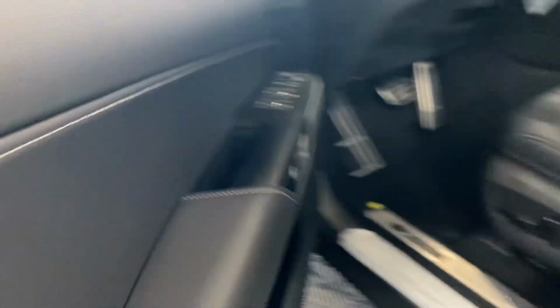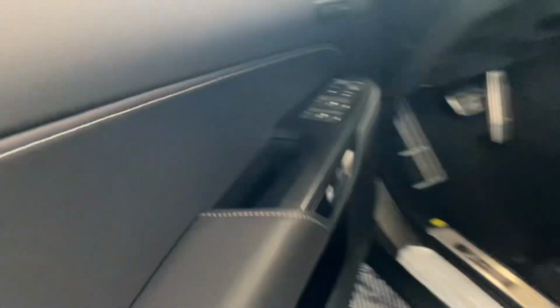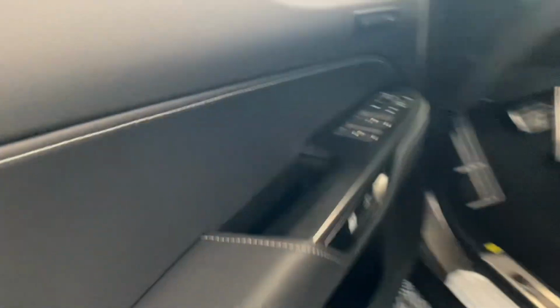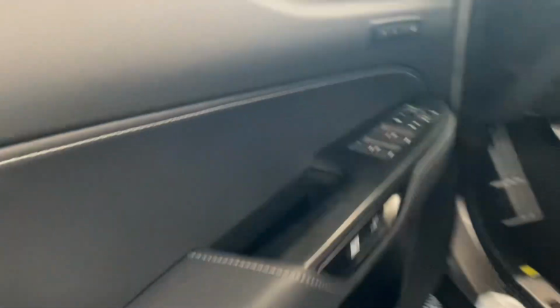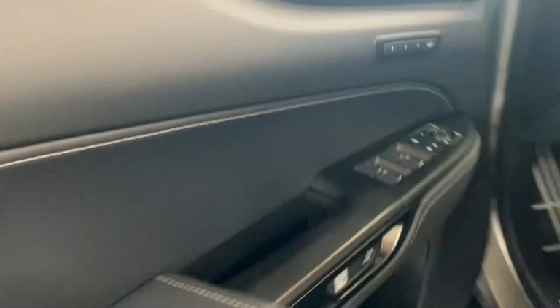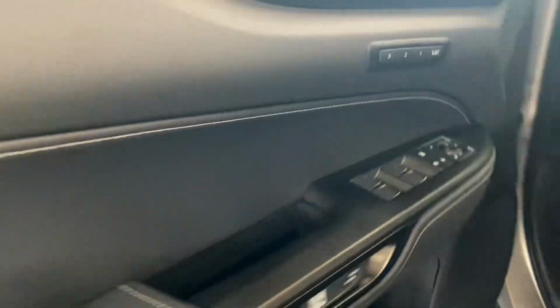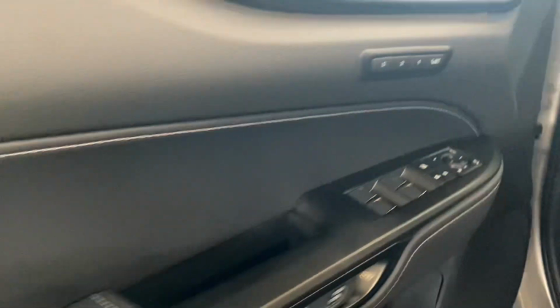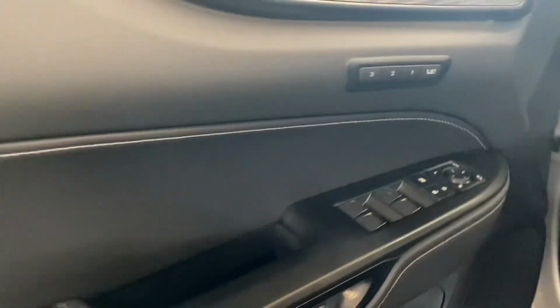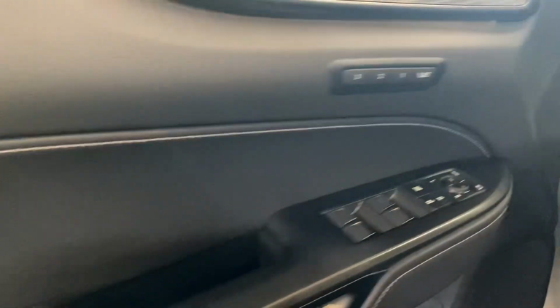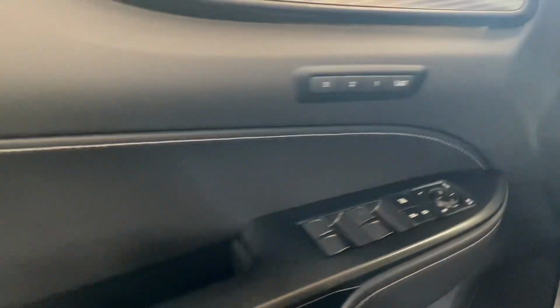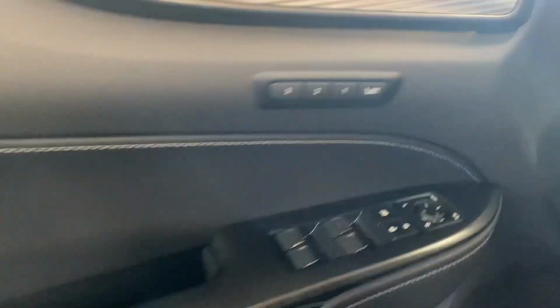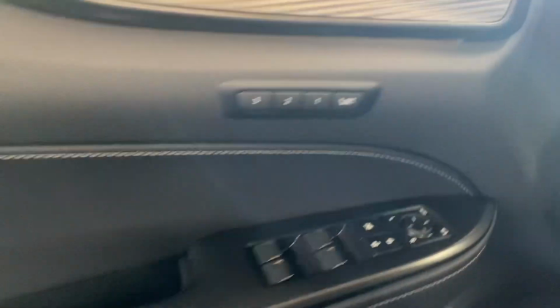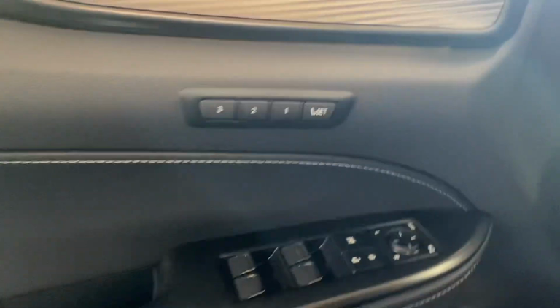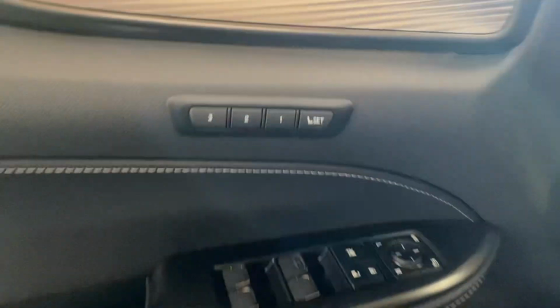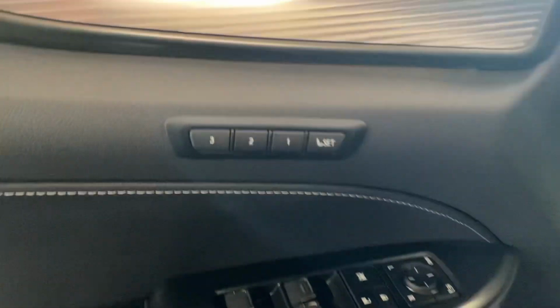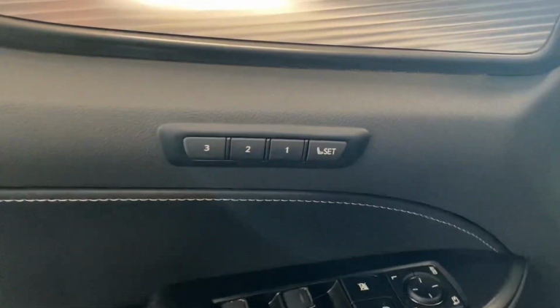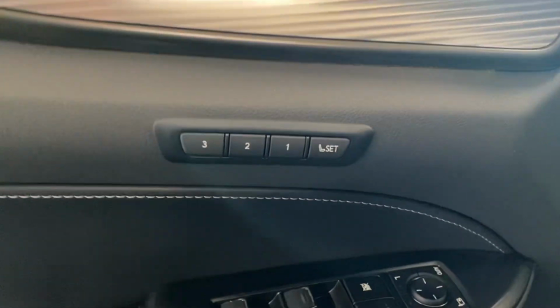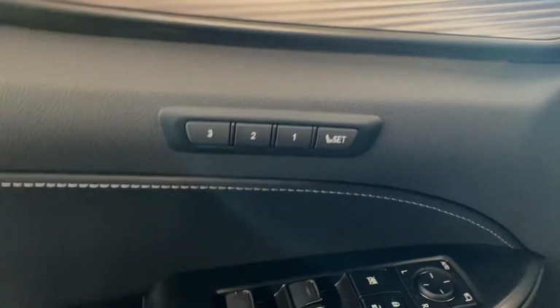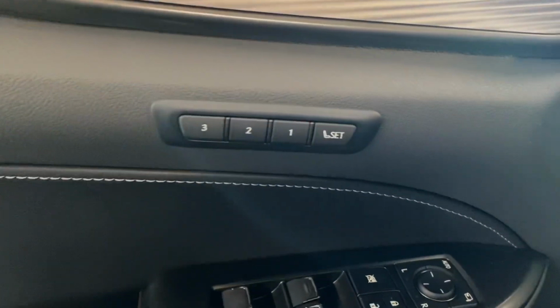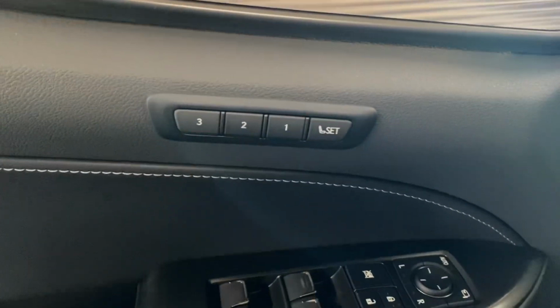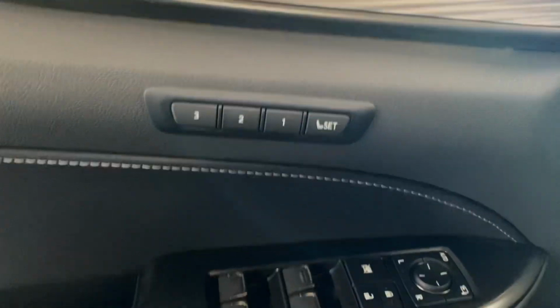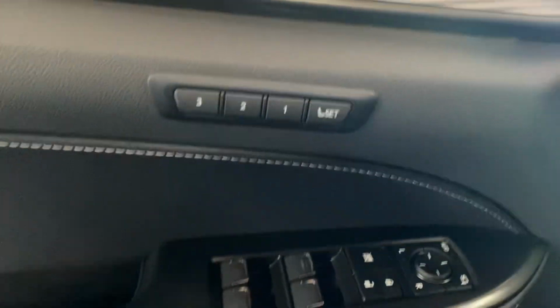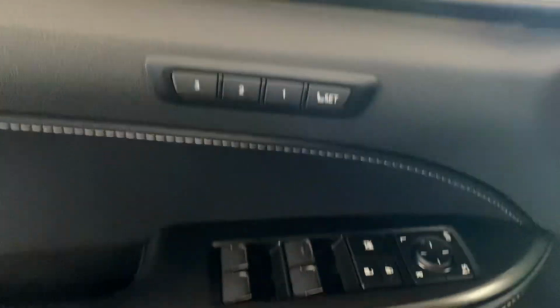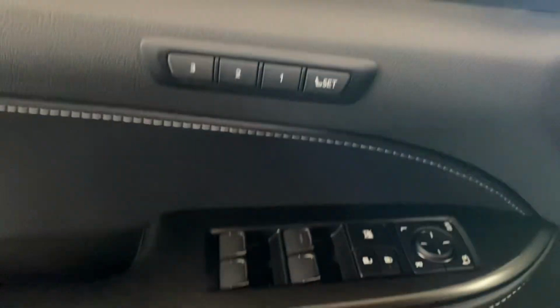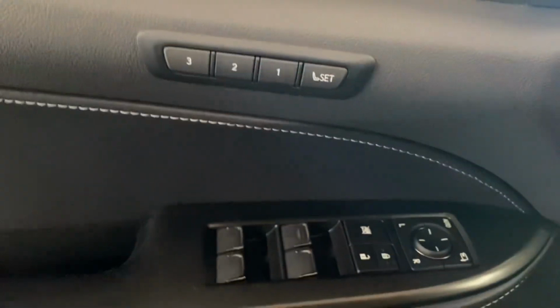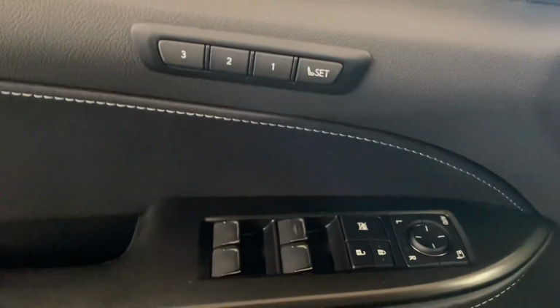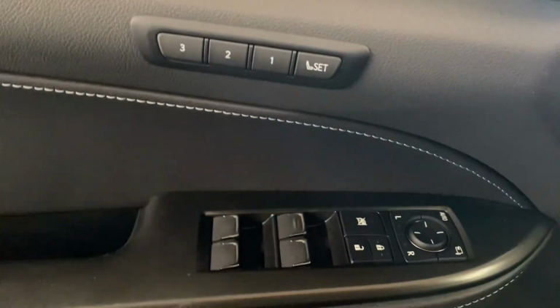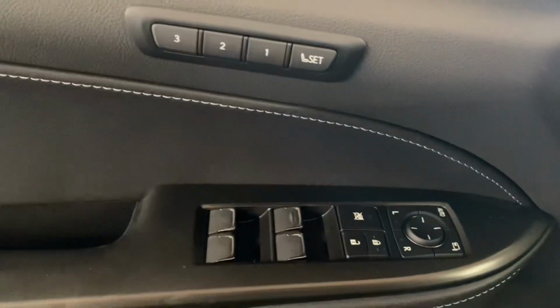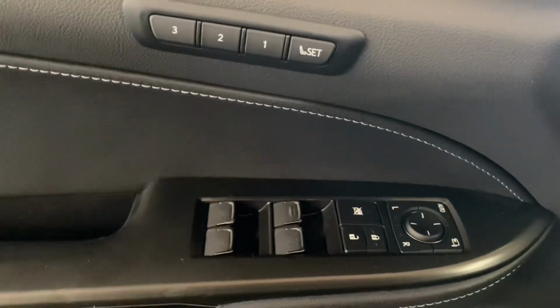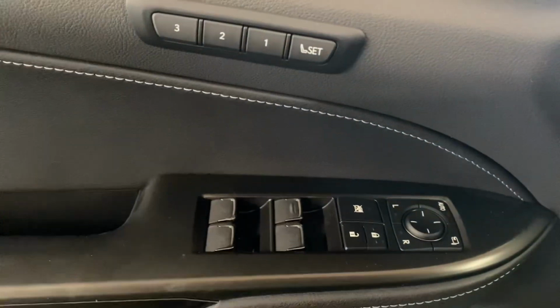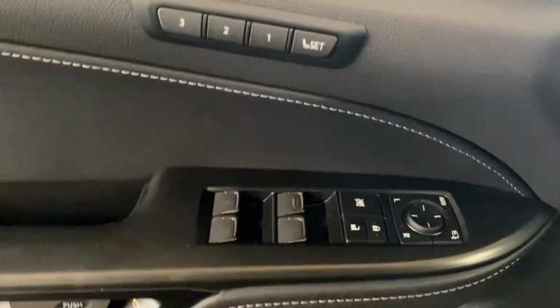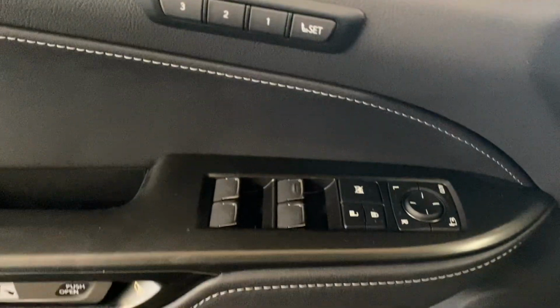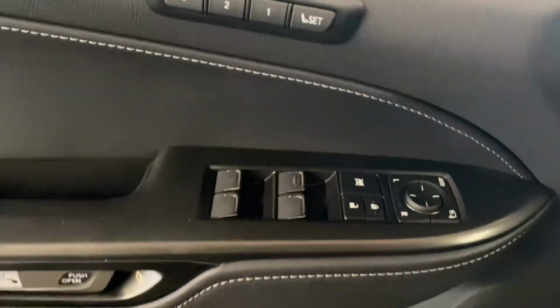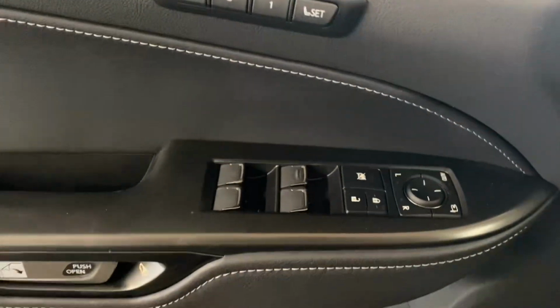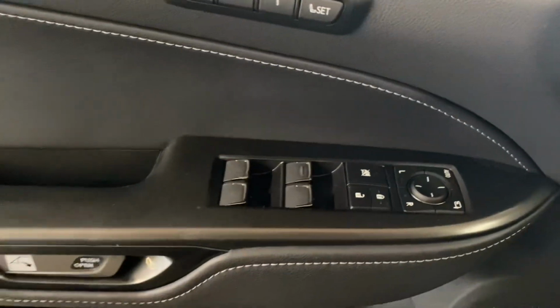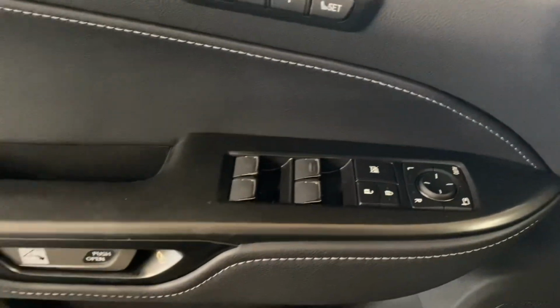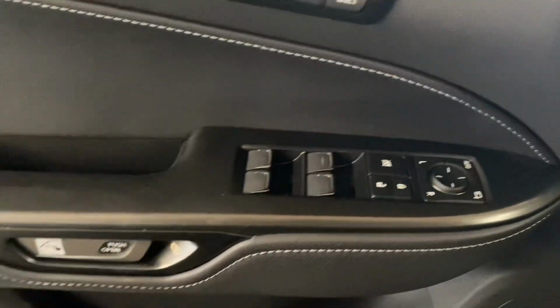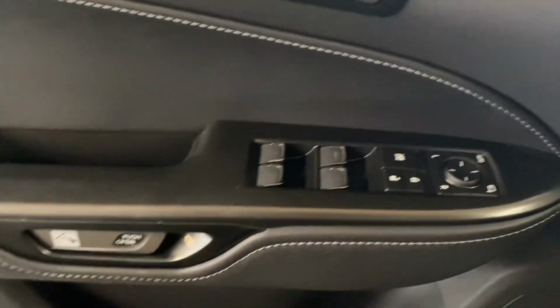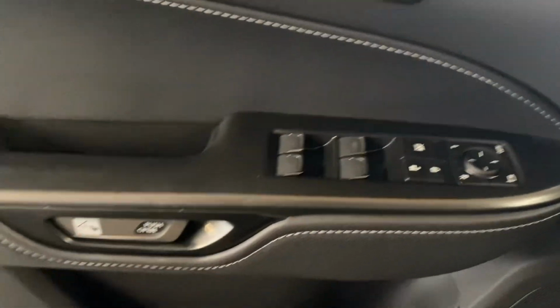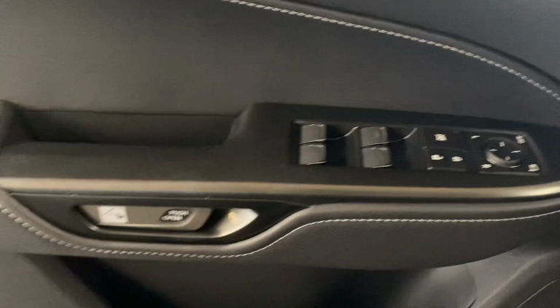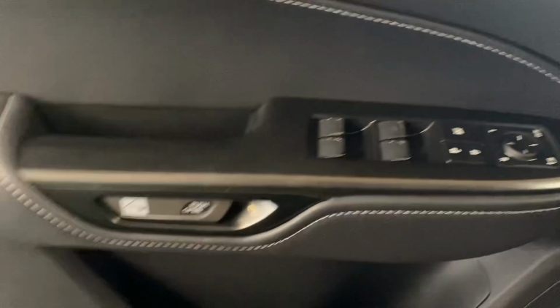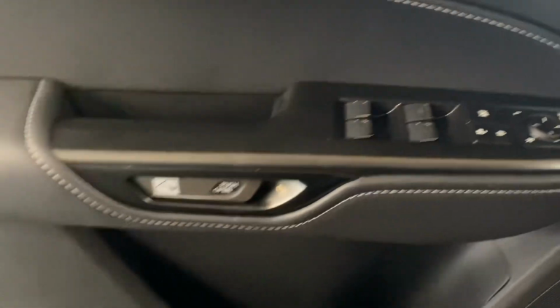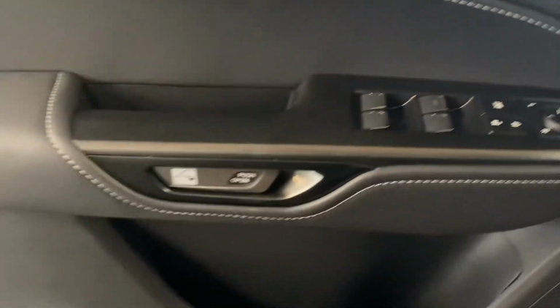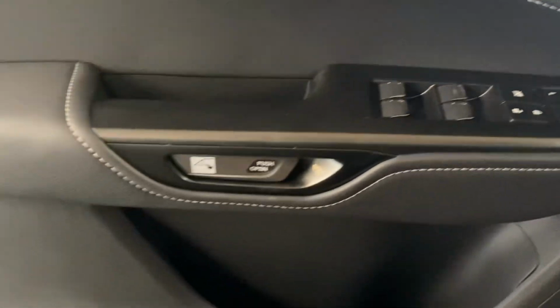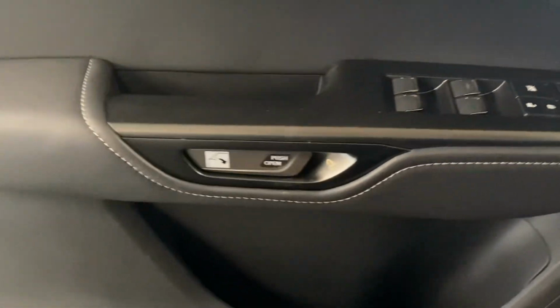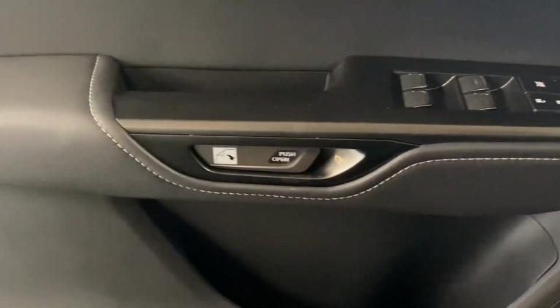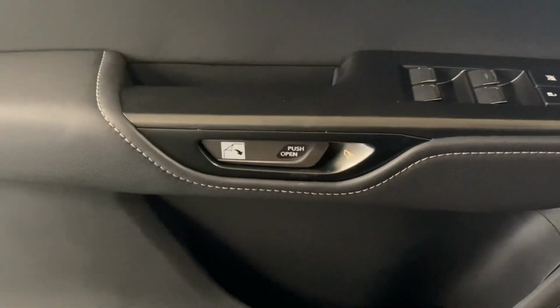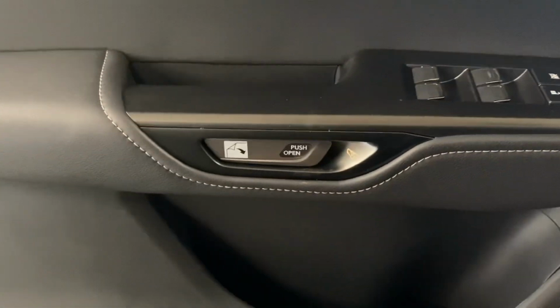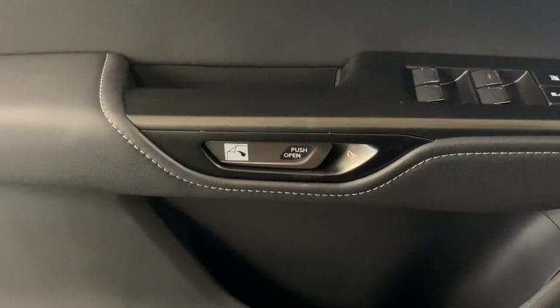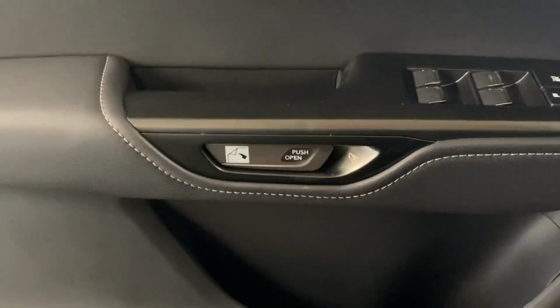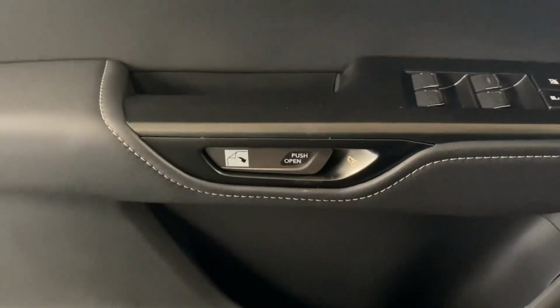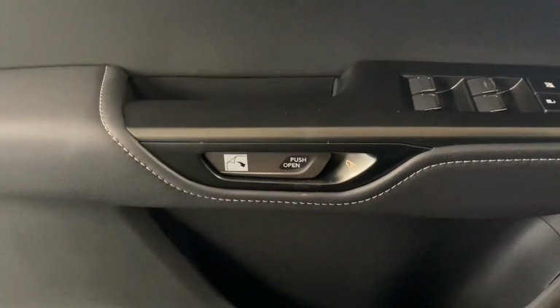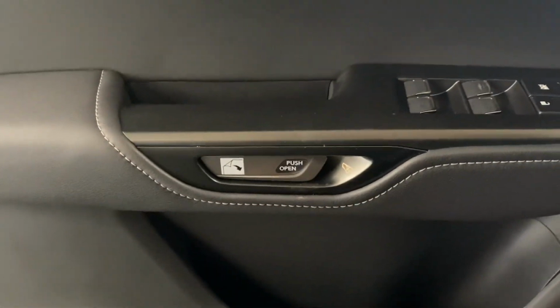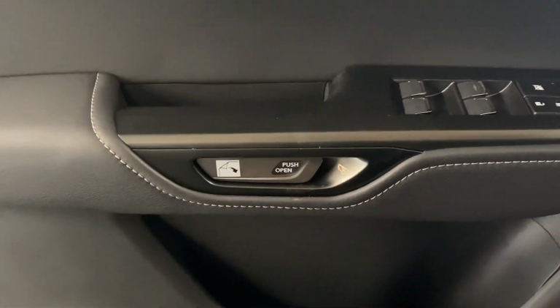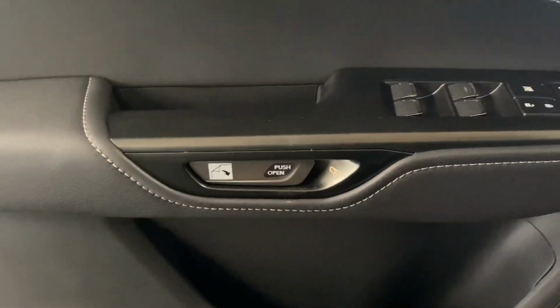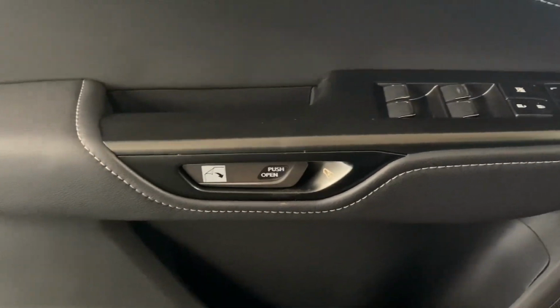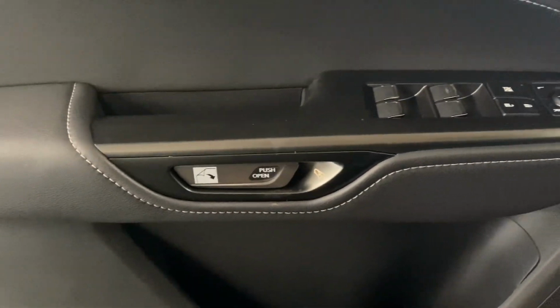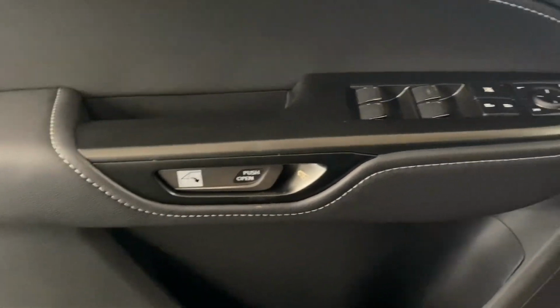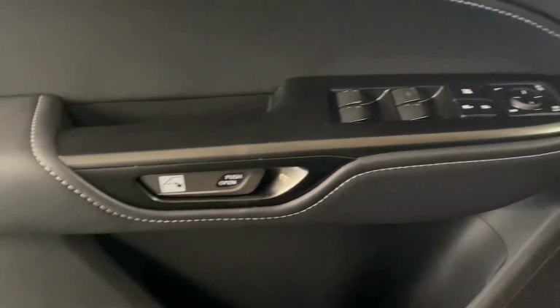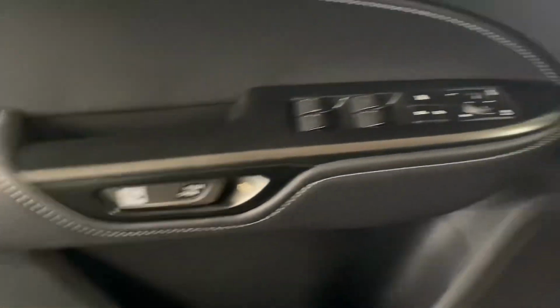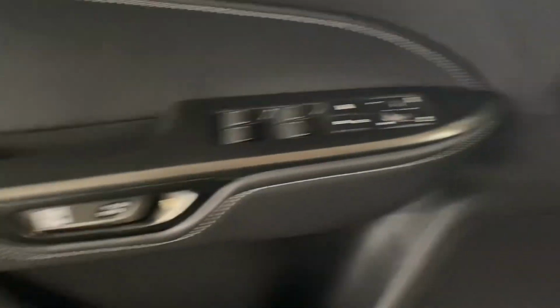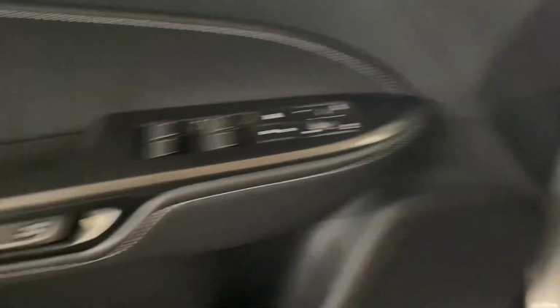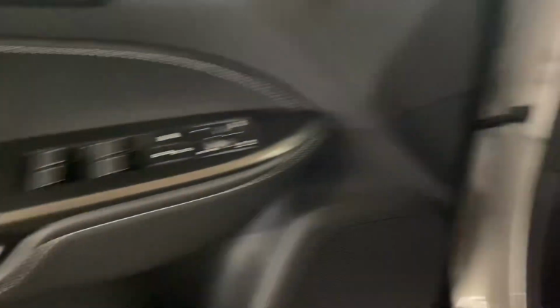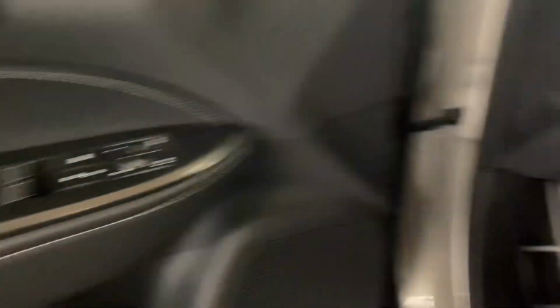On your door panel, you have your memory seating, powered windows, locks, and side mirrors, and your digital latch with safe exit assist.